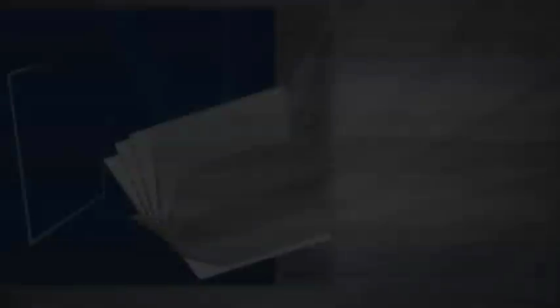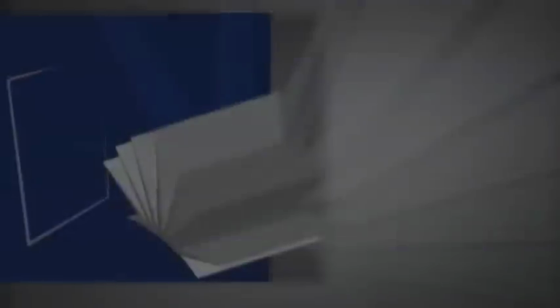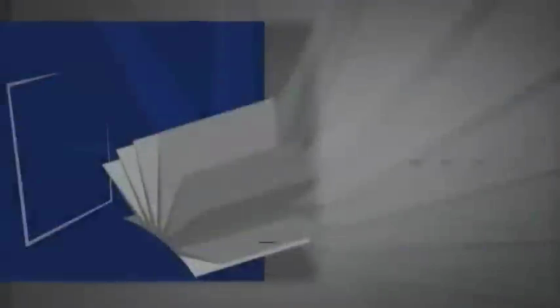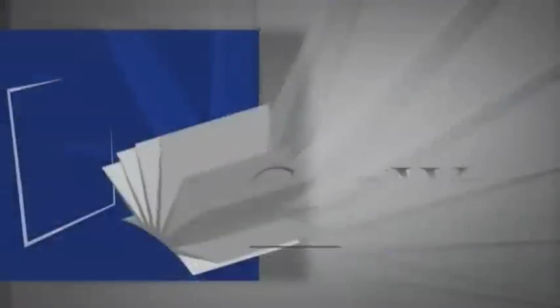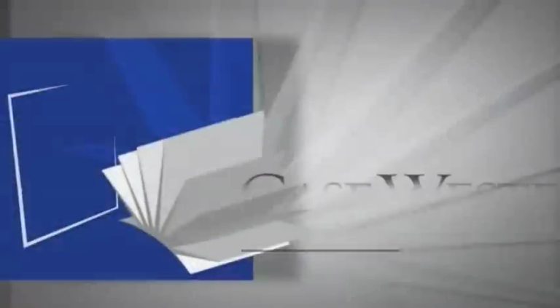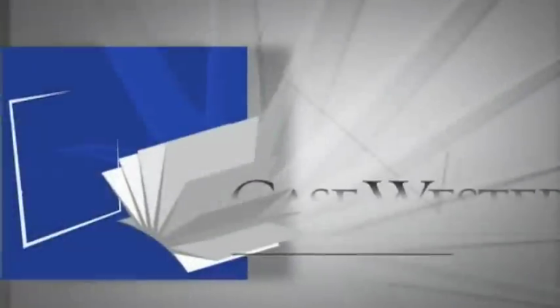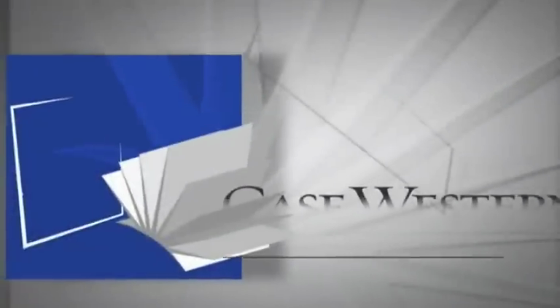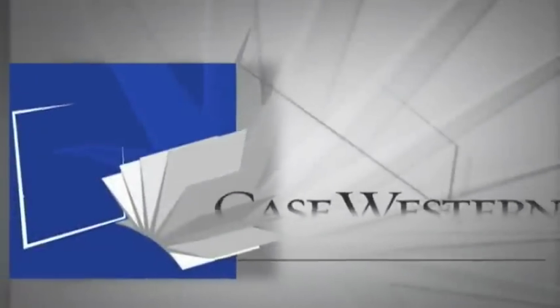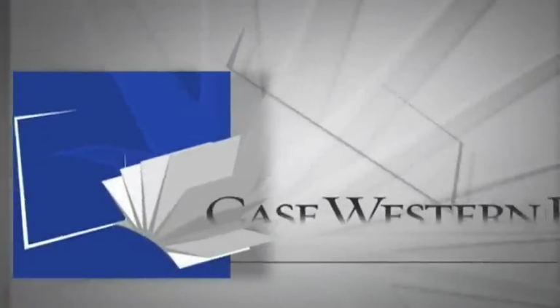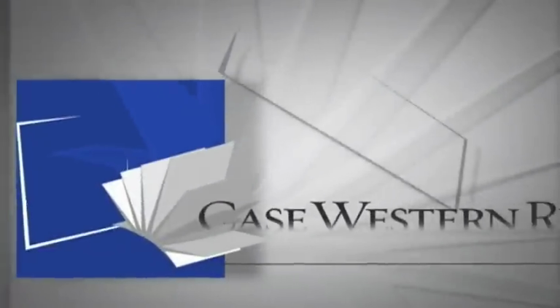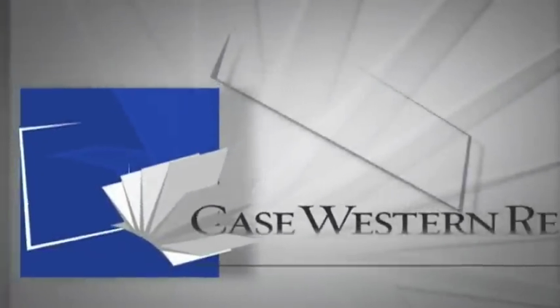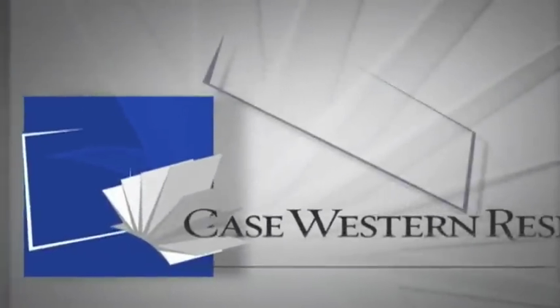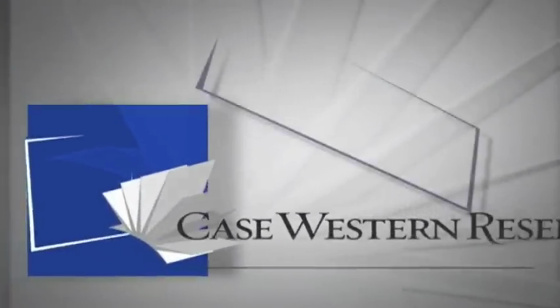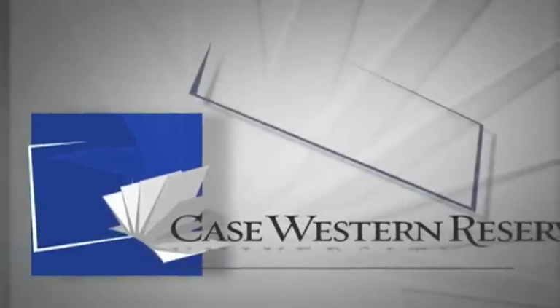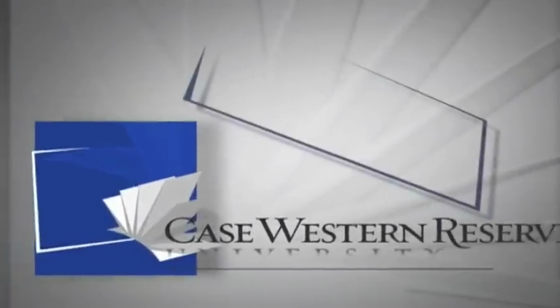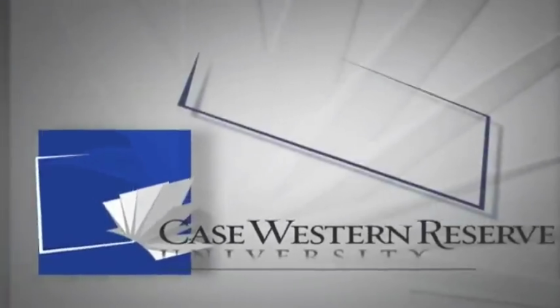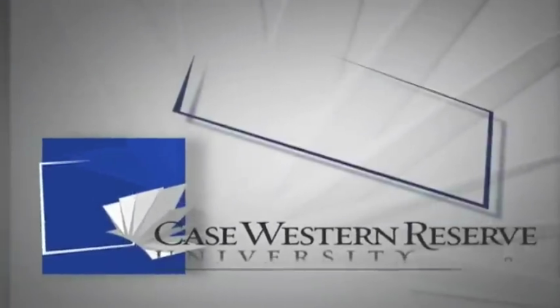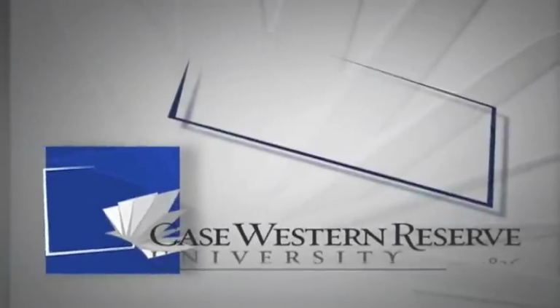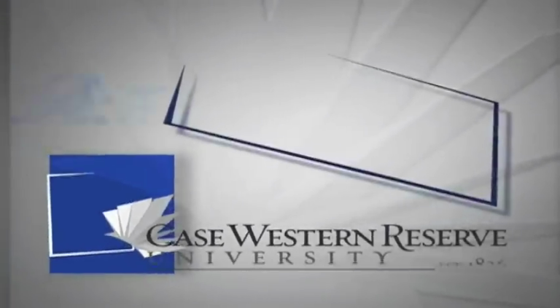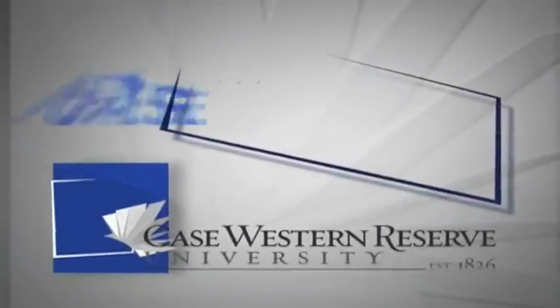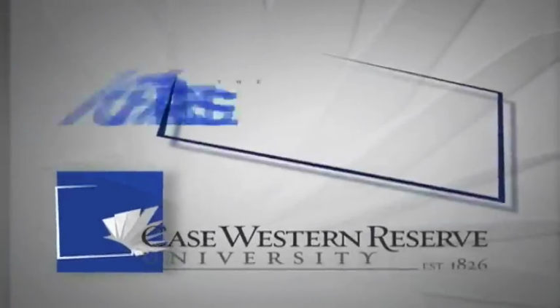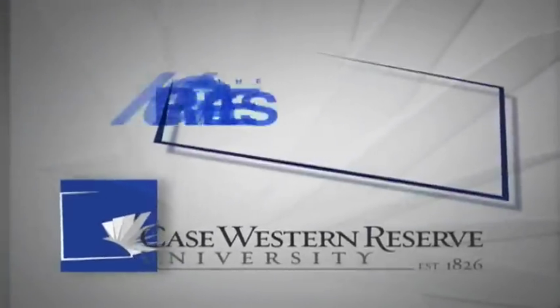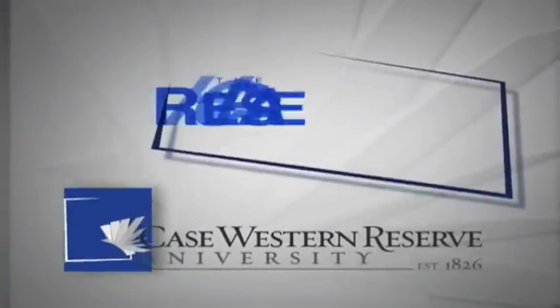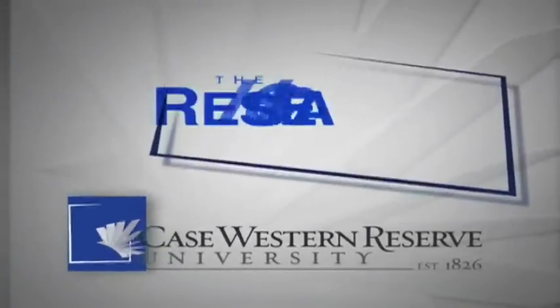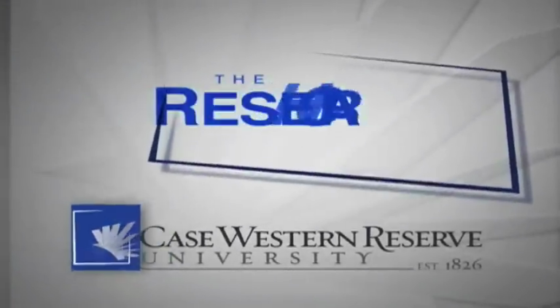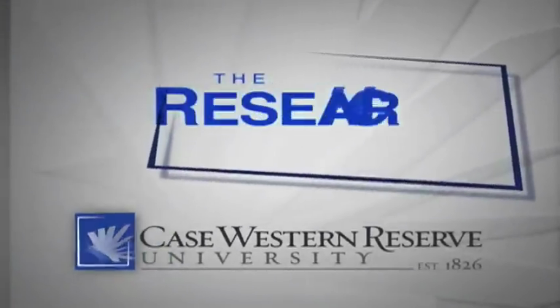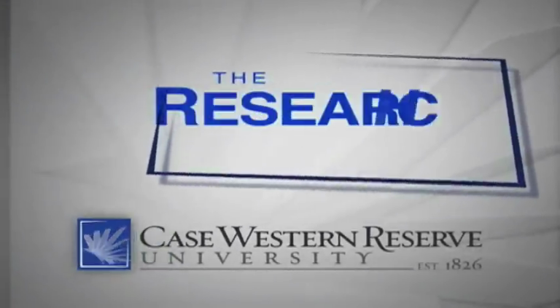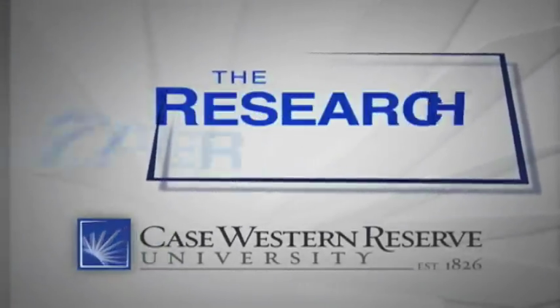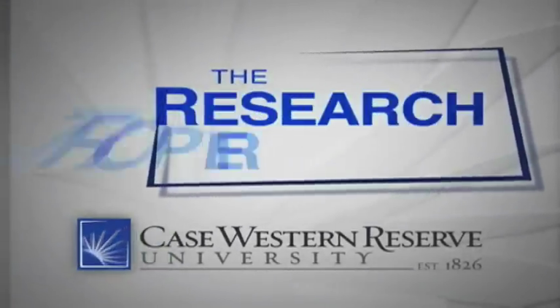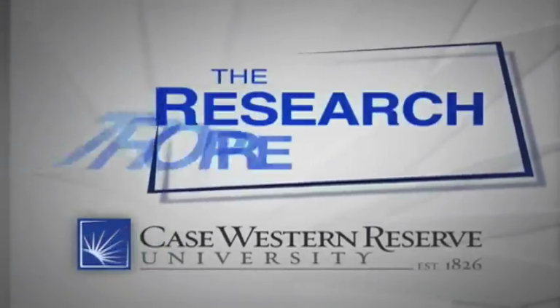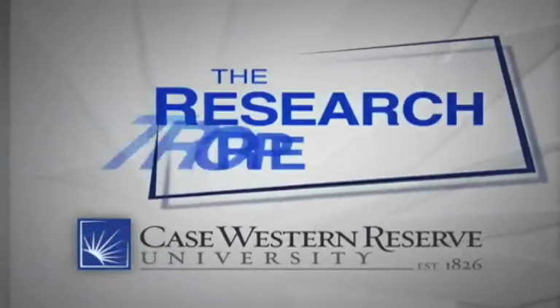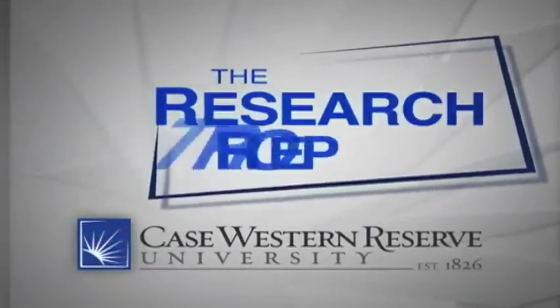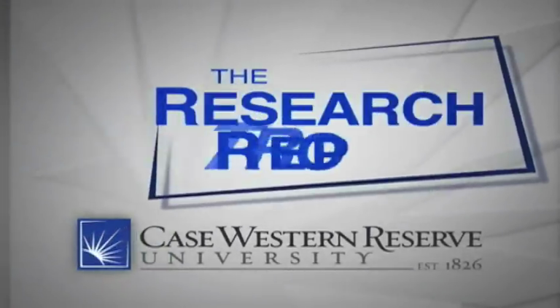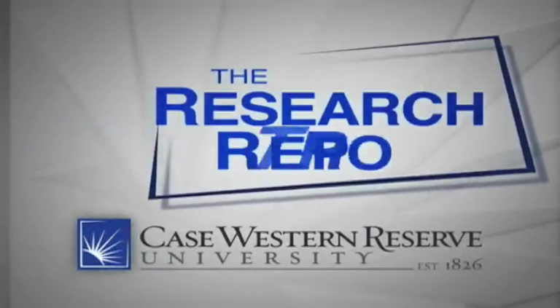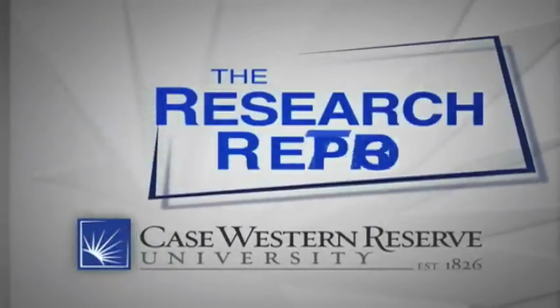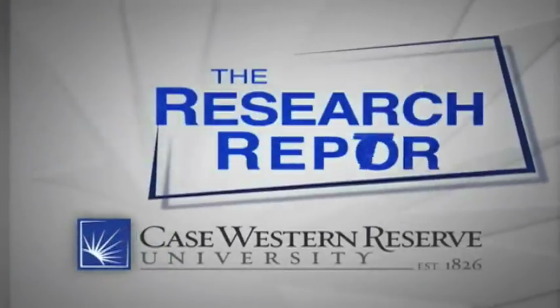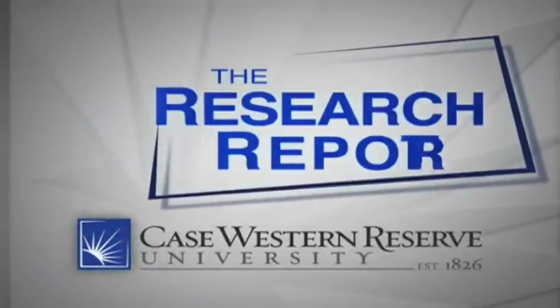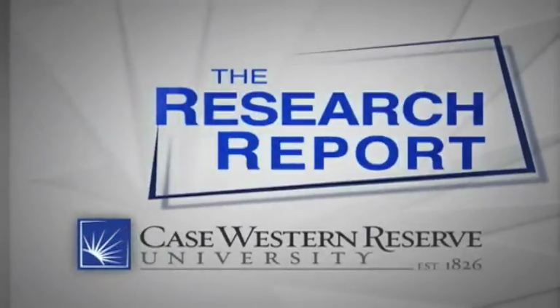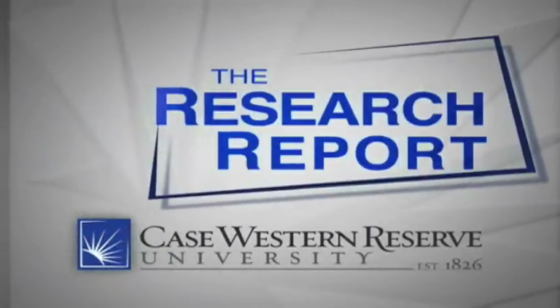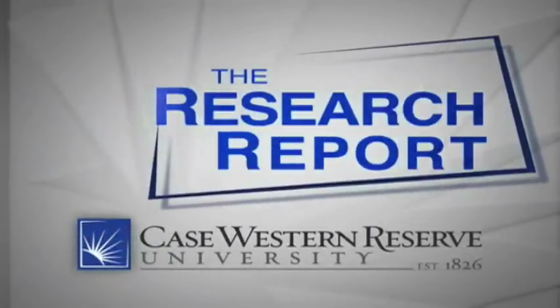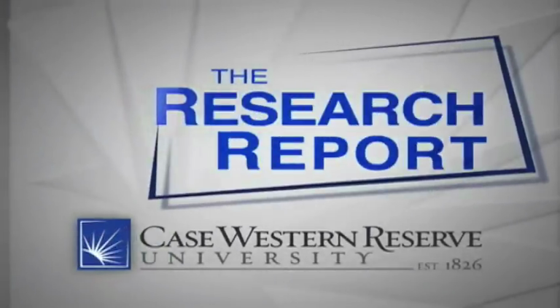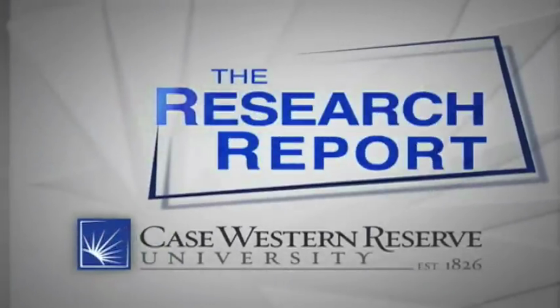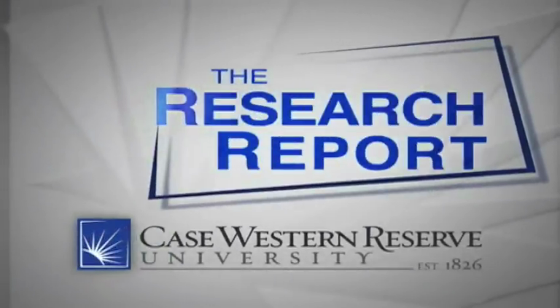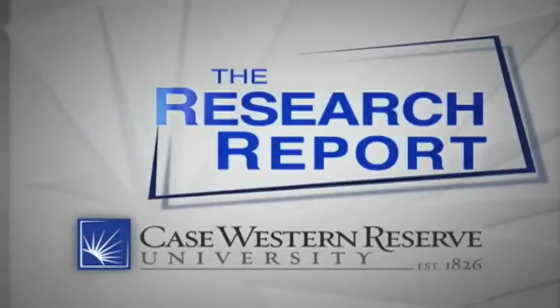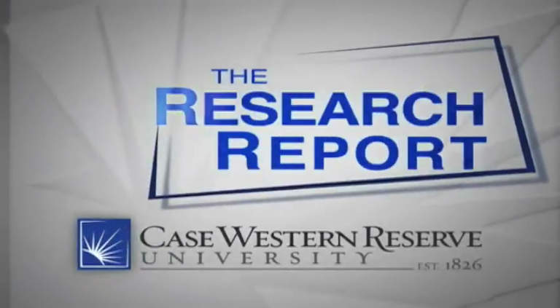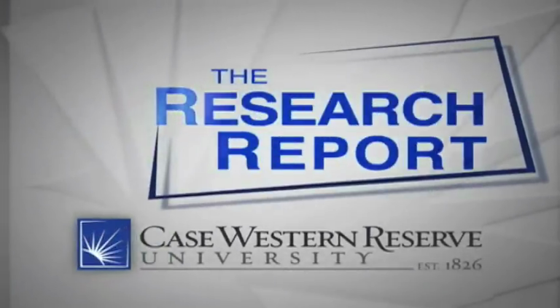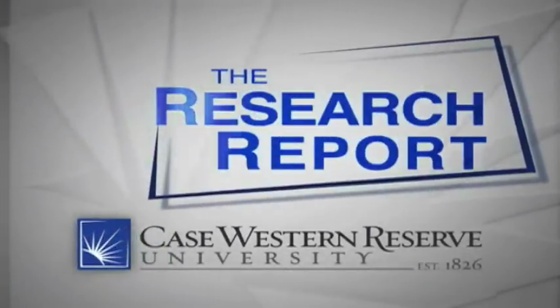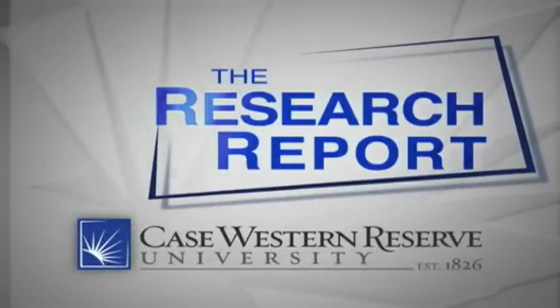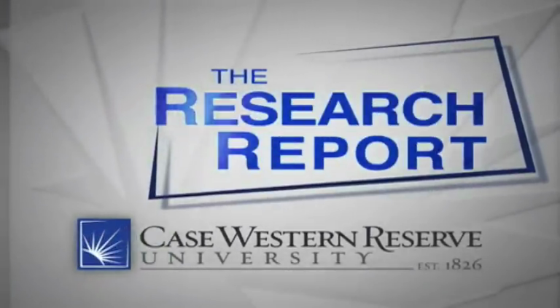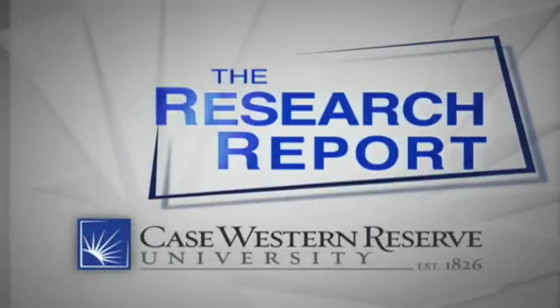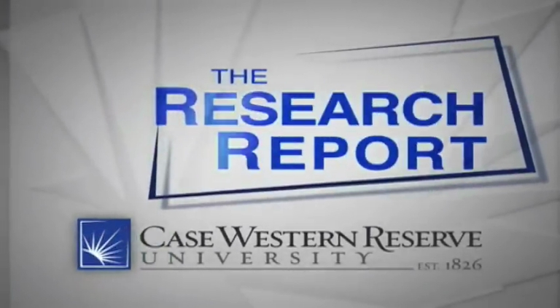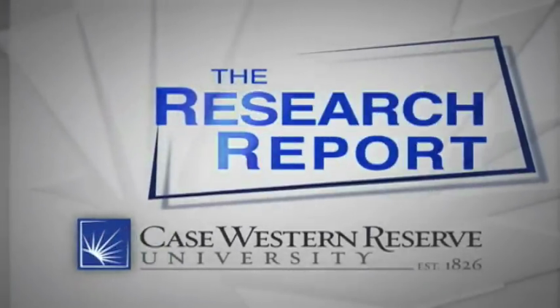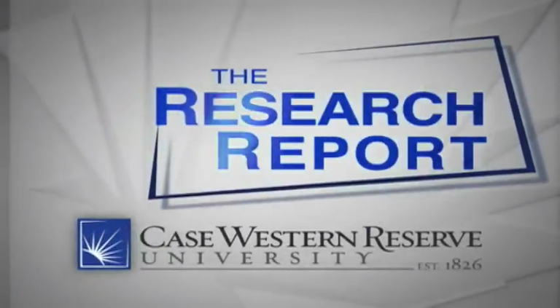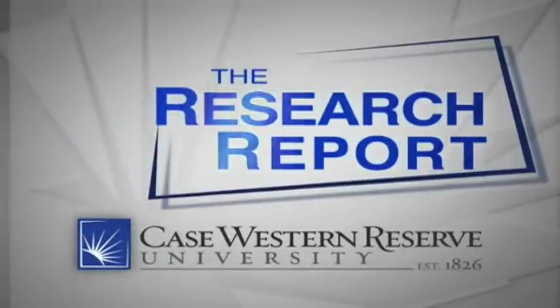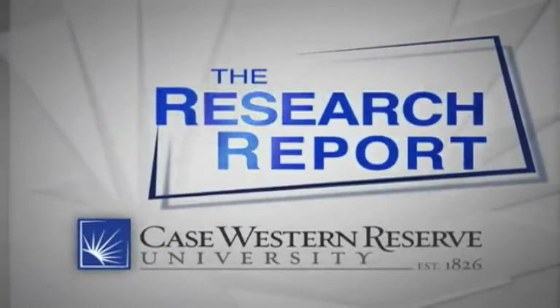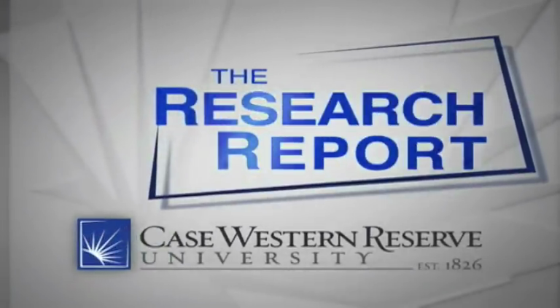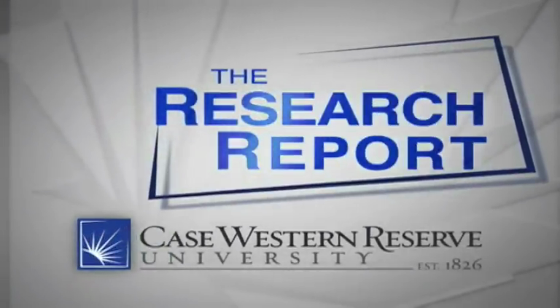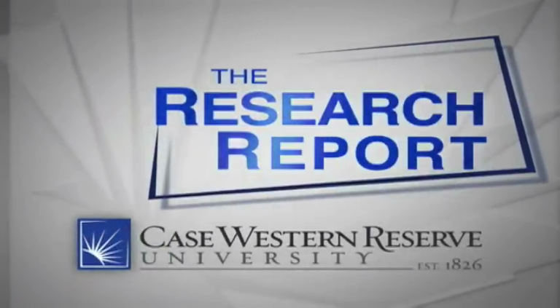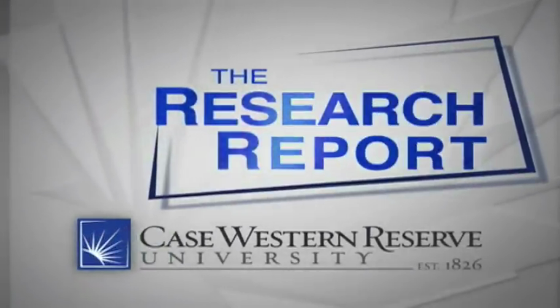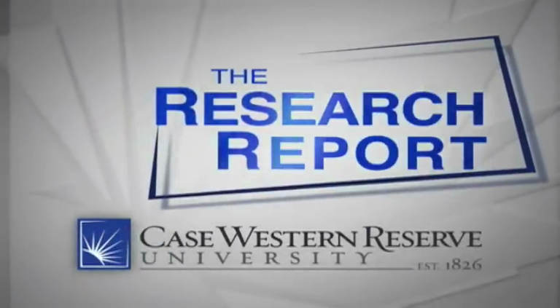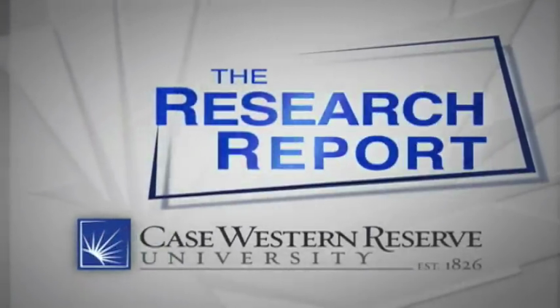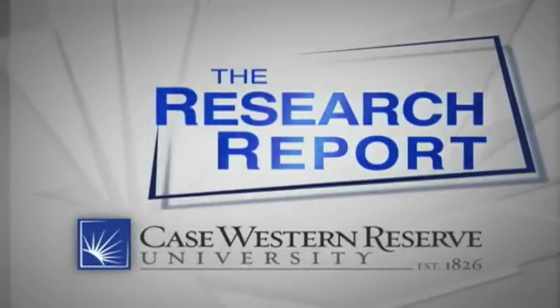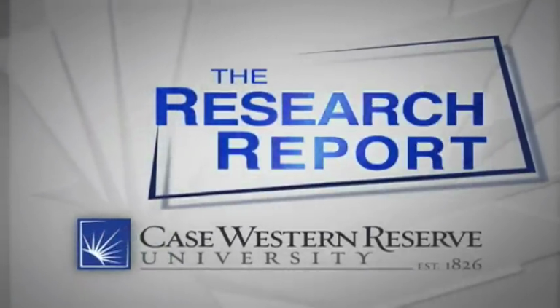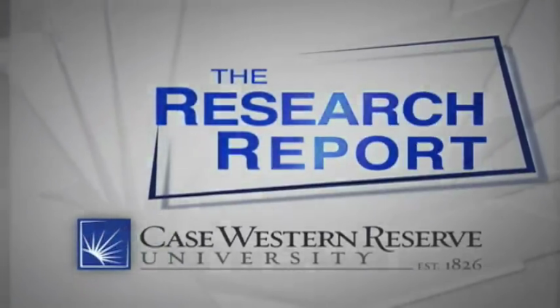From Case Western Reserve University, this is the Research Report, highlighting discoveries for life.